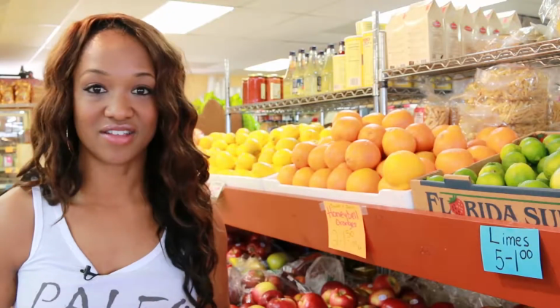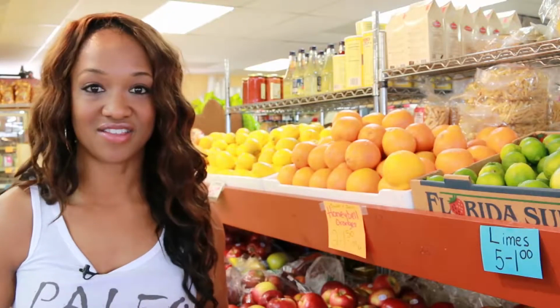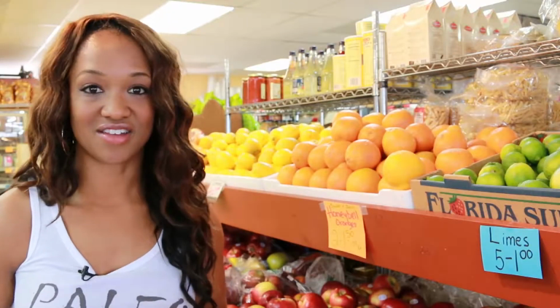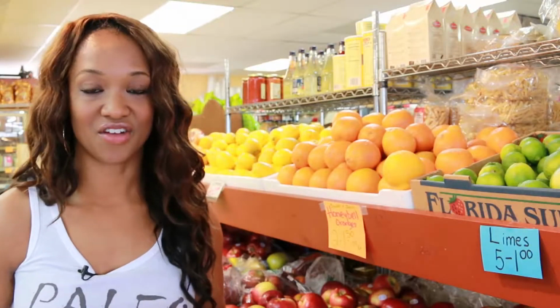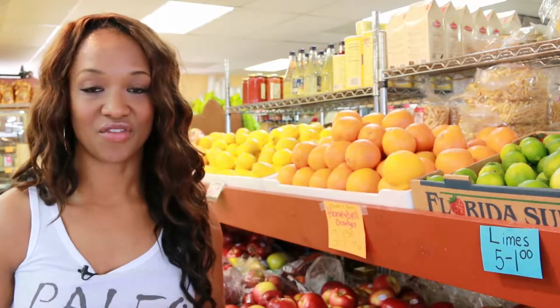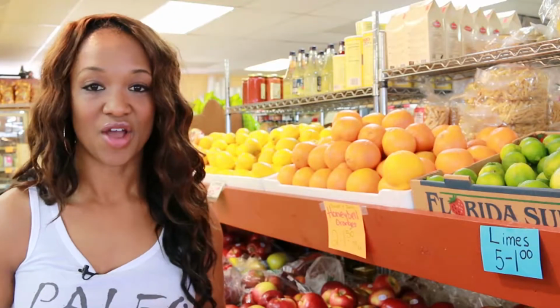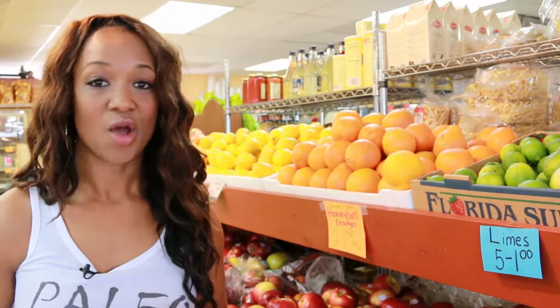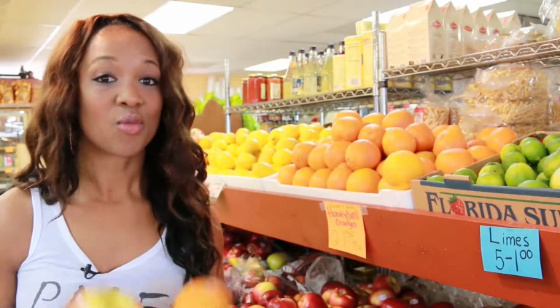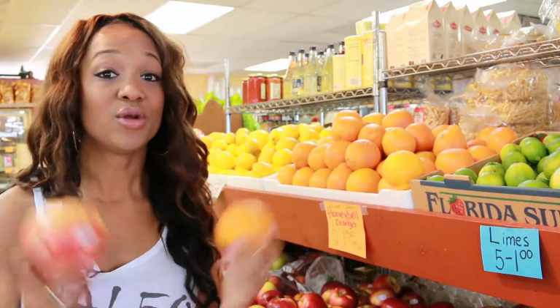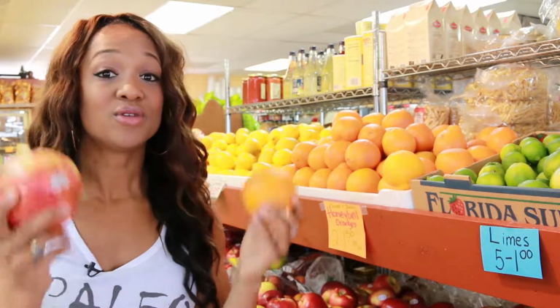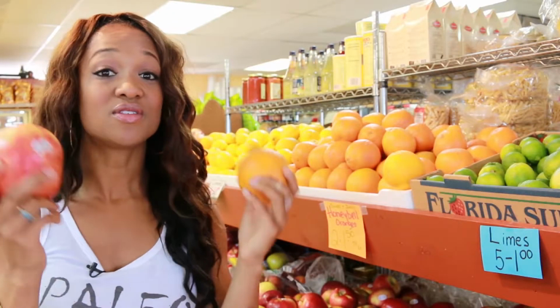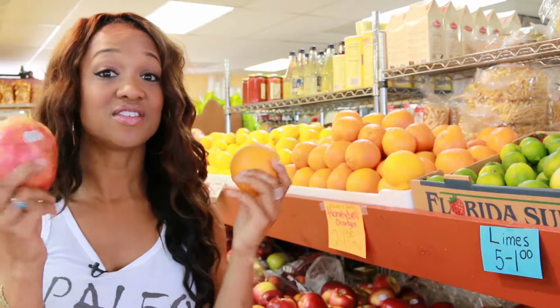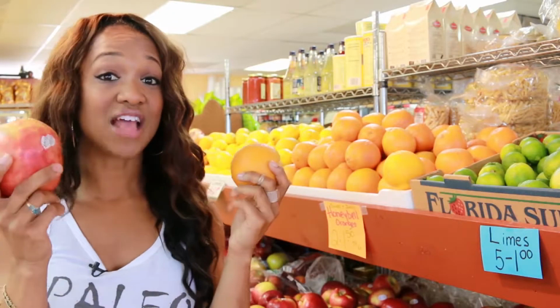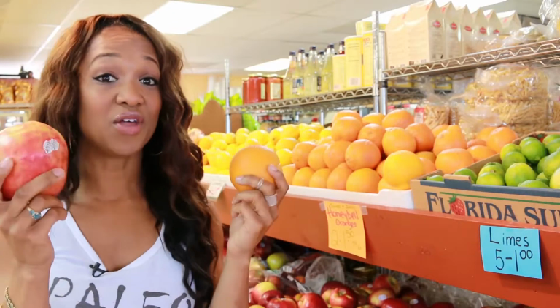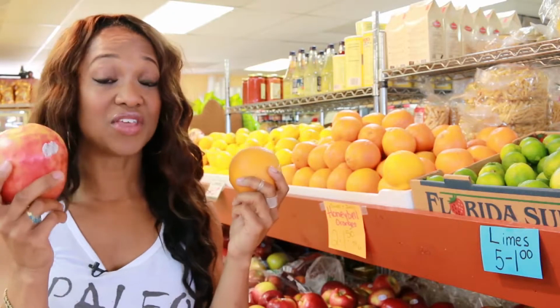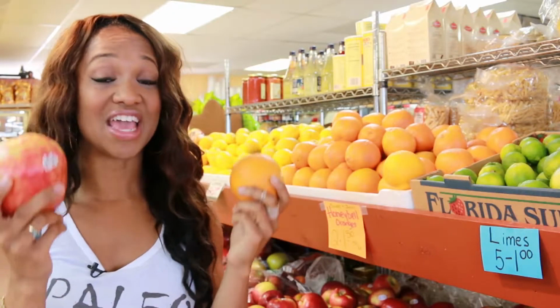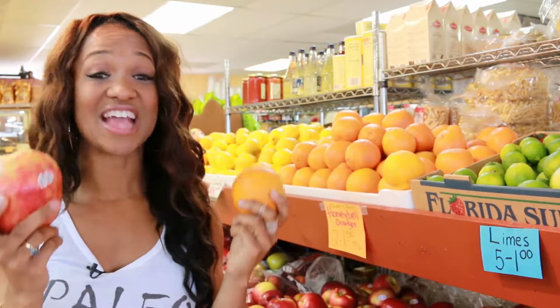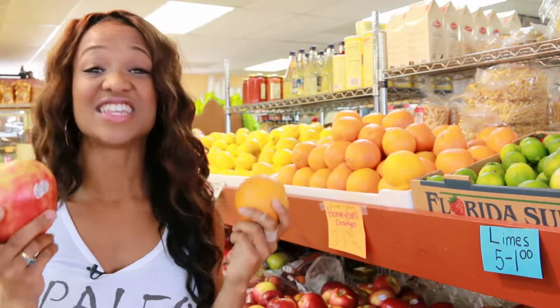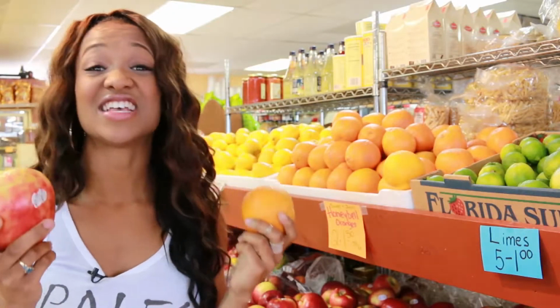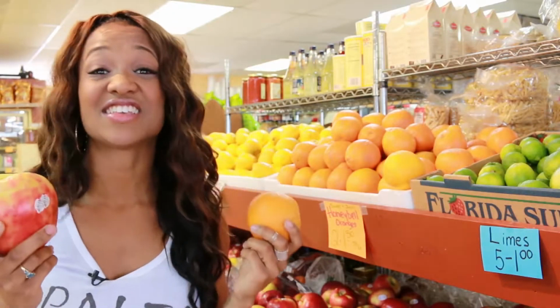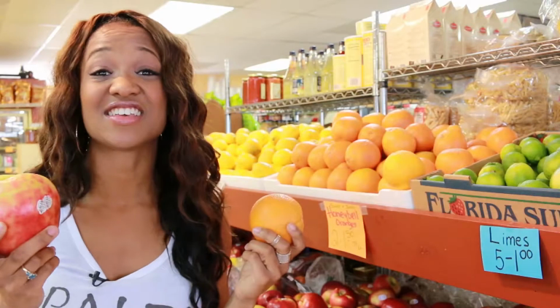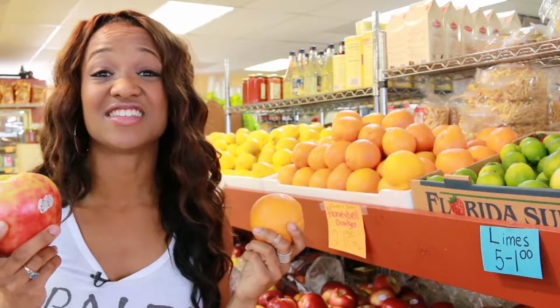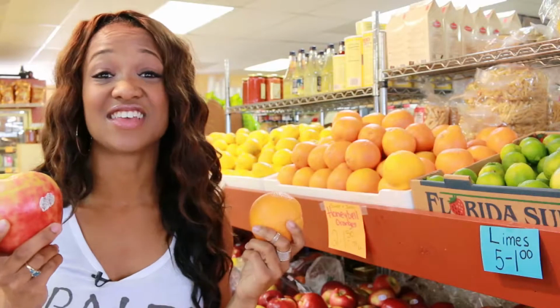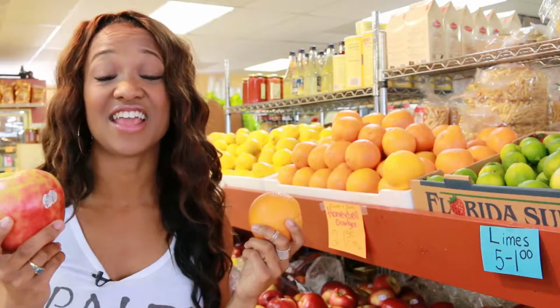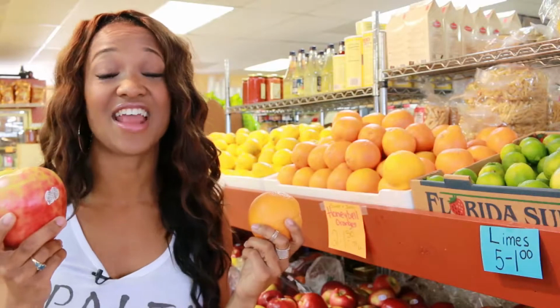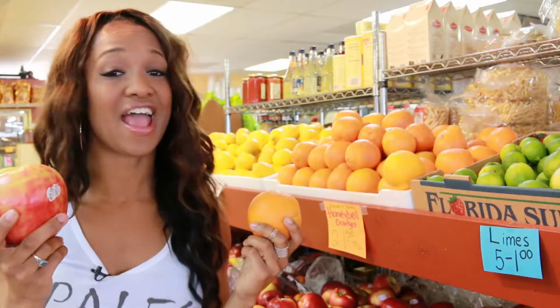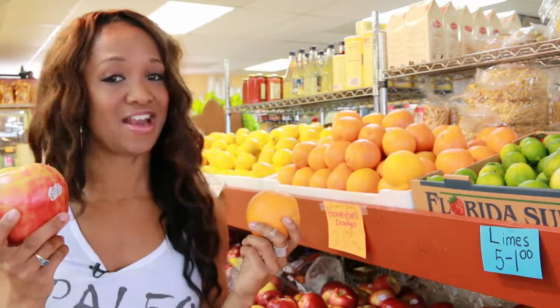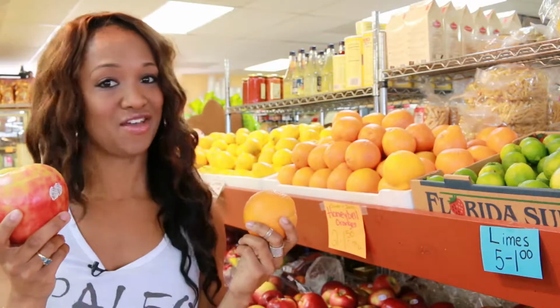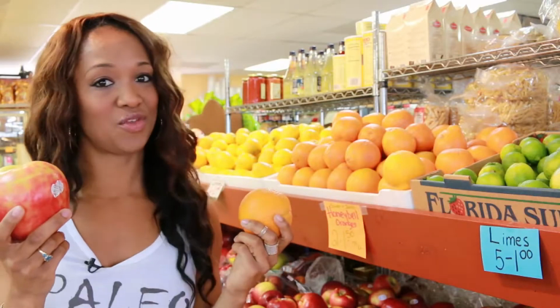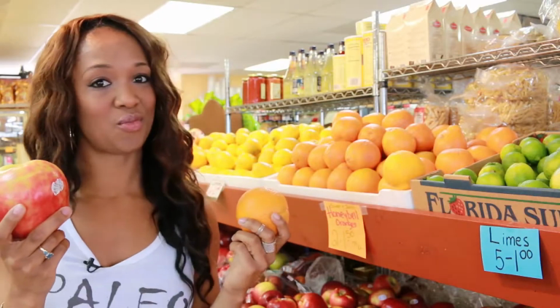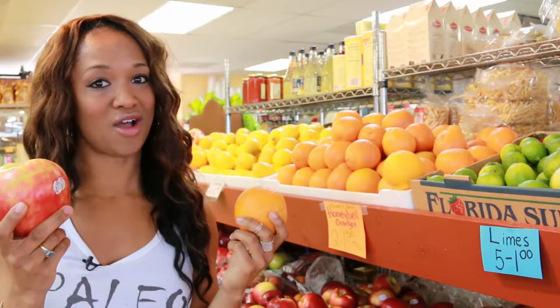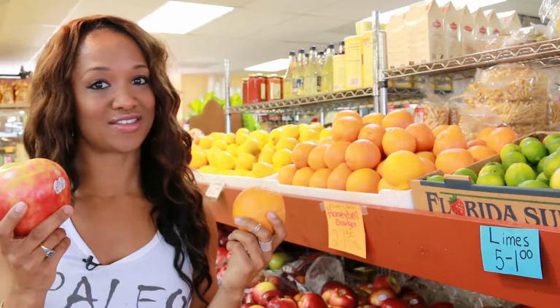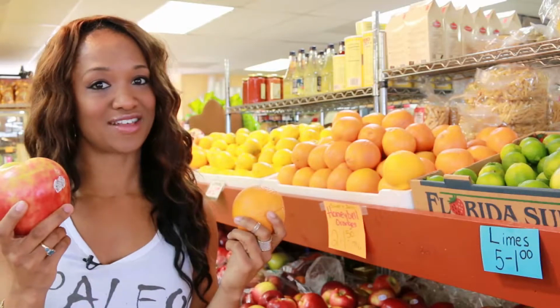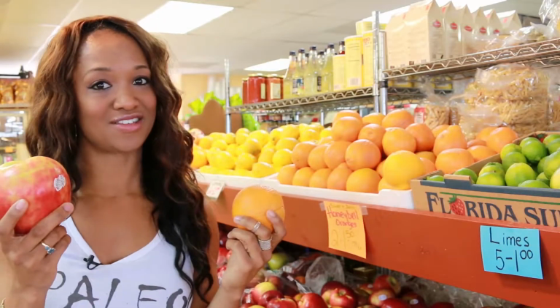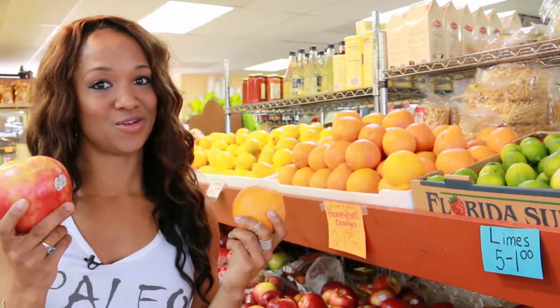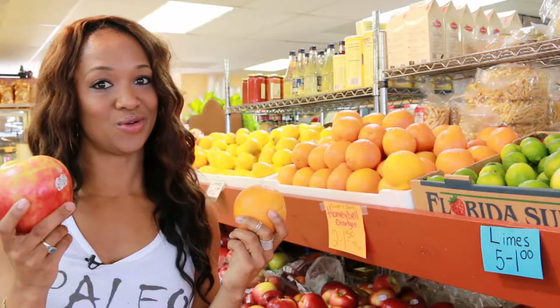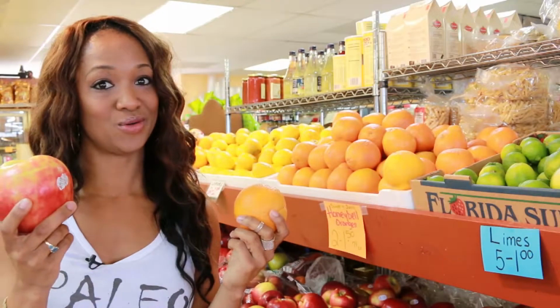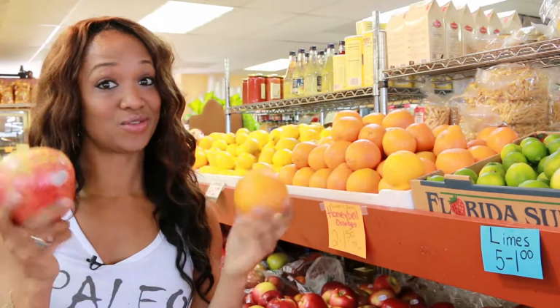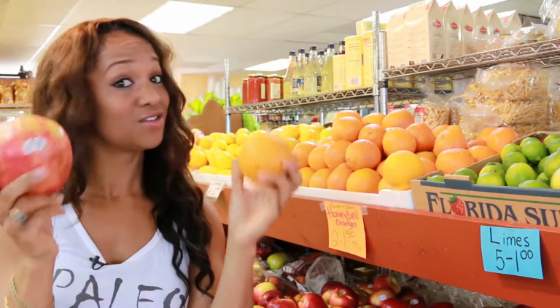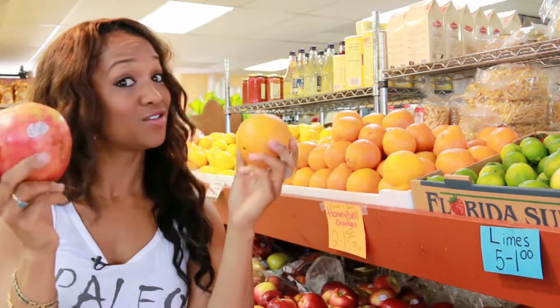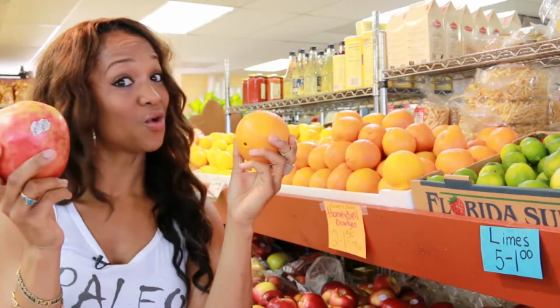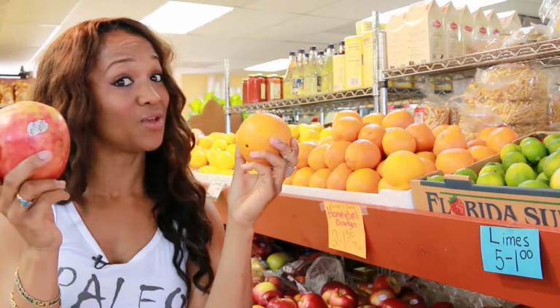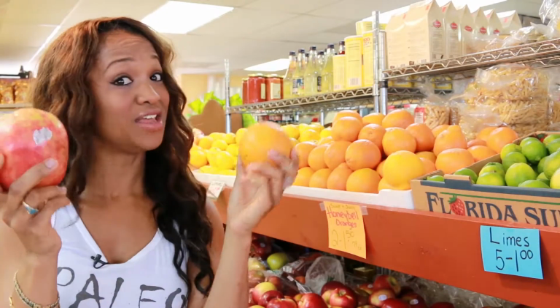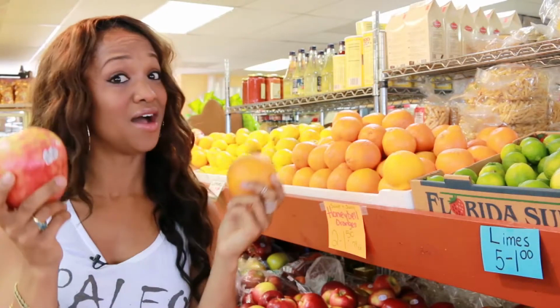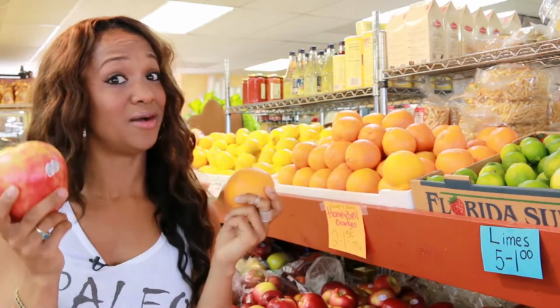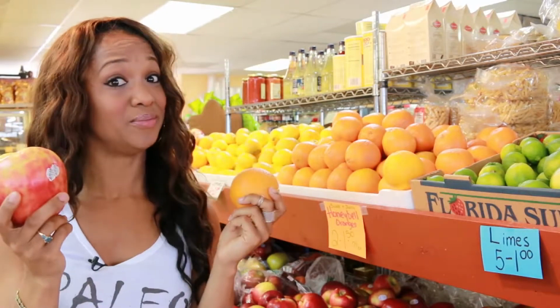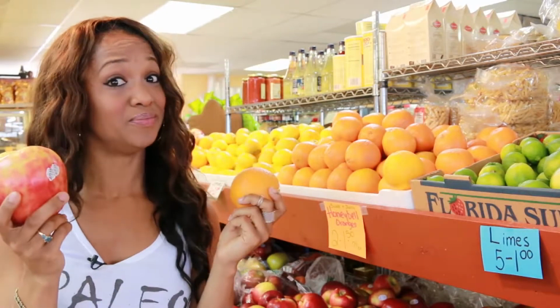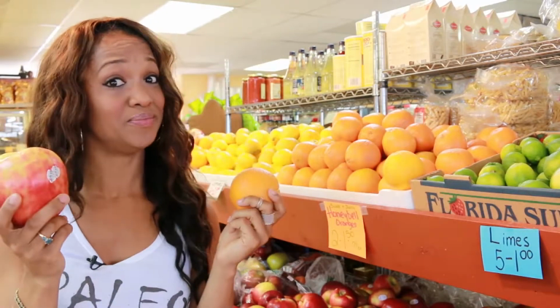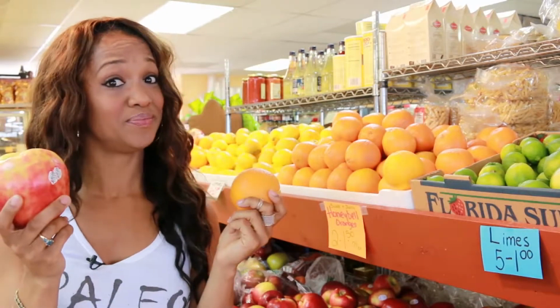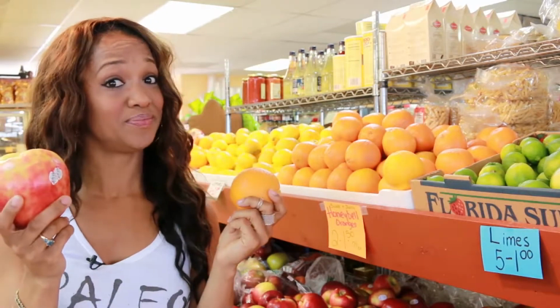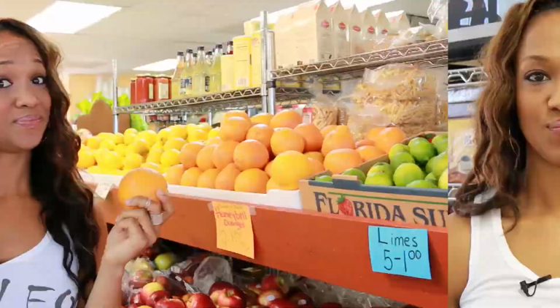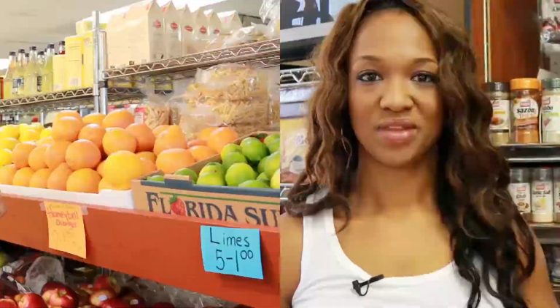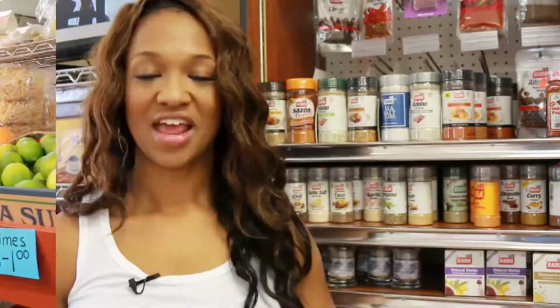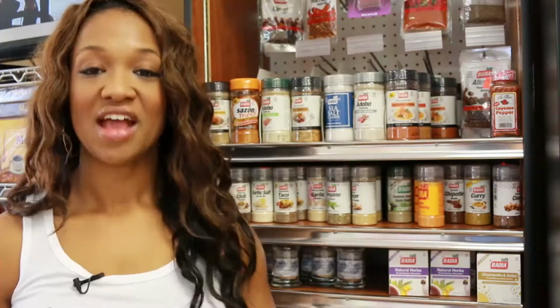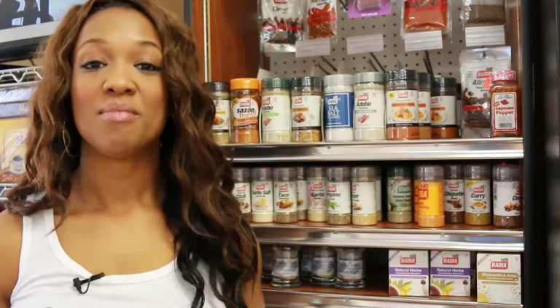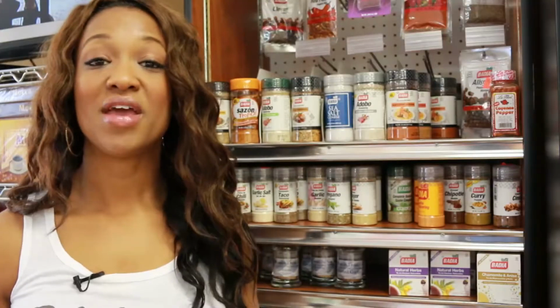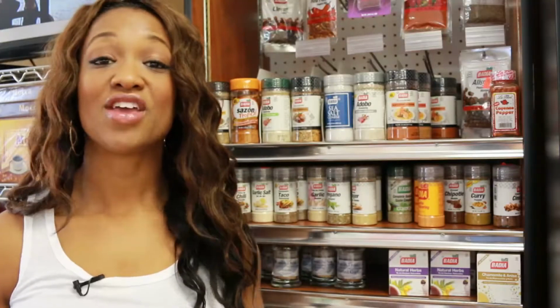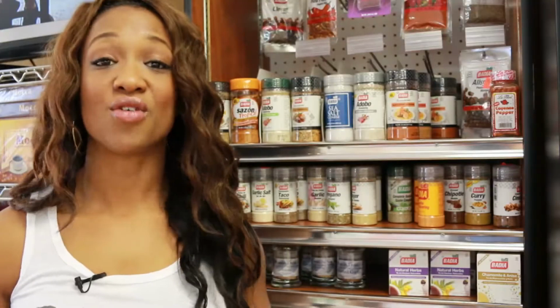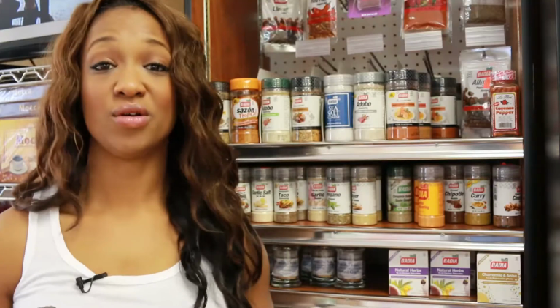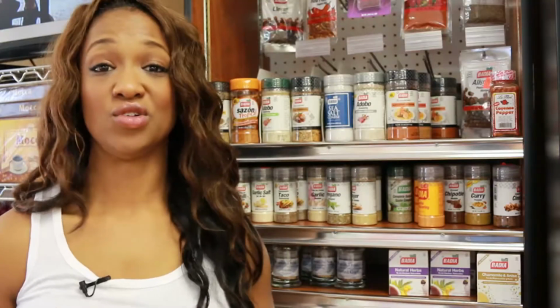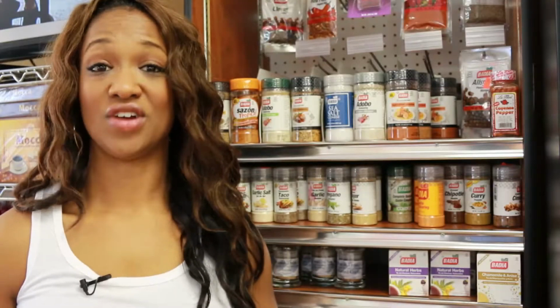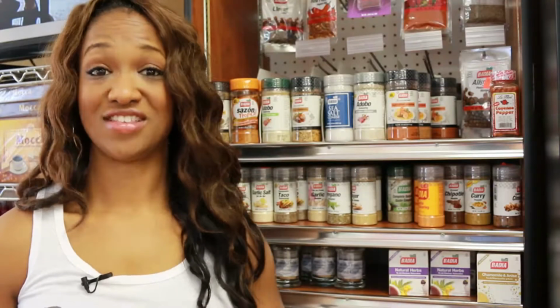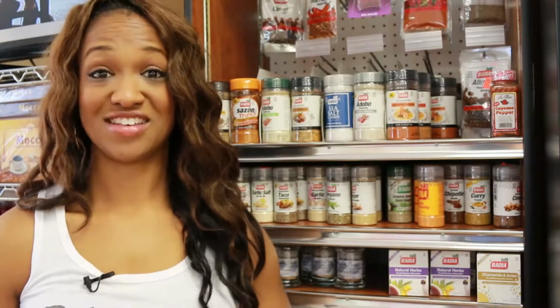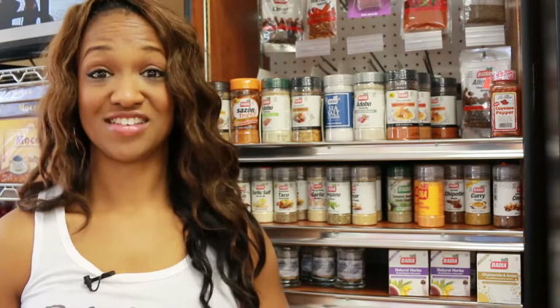Eat more of the good stuff. Produce is healthy and doesn't contain any of the processed no-nos, so eat up.